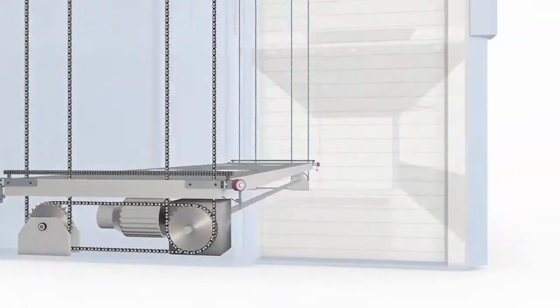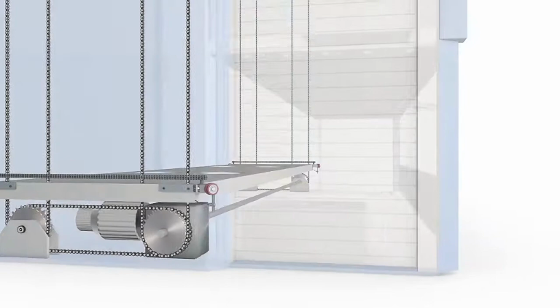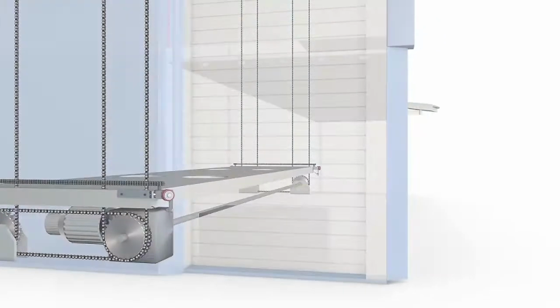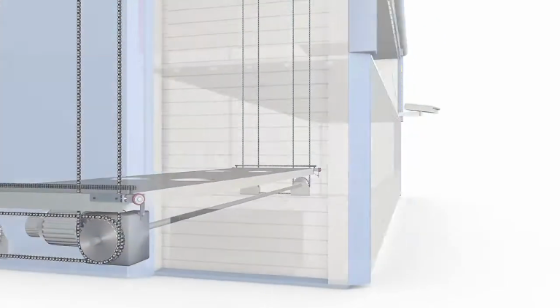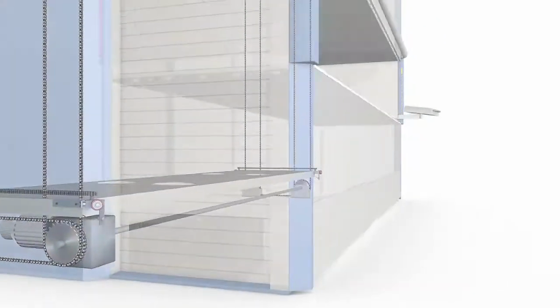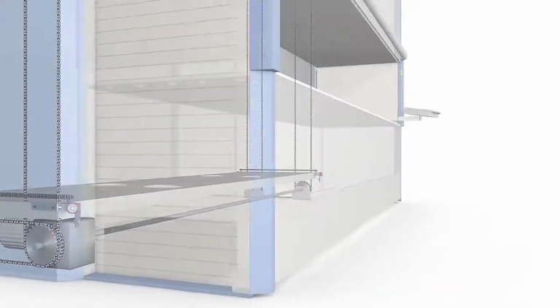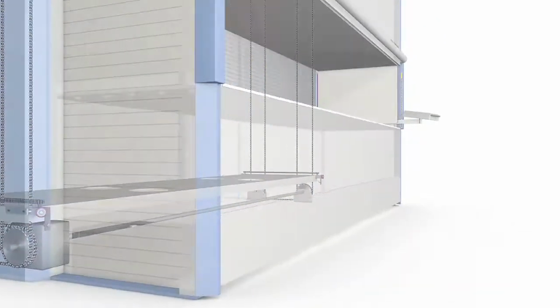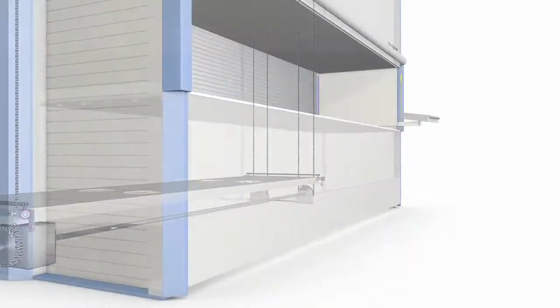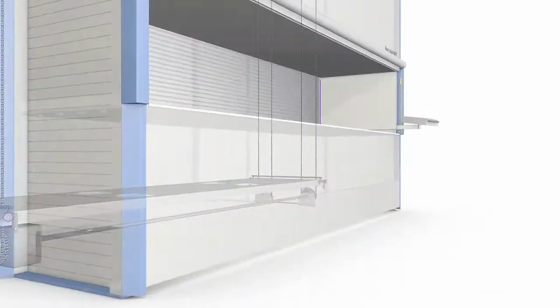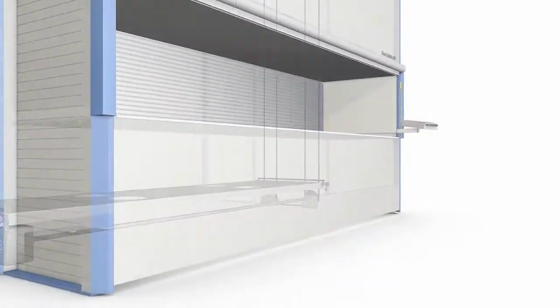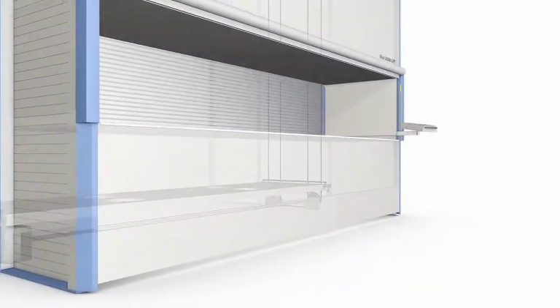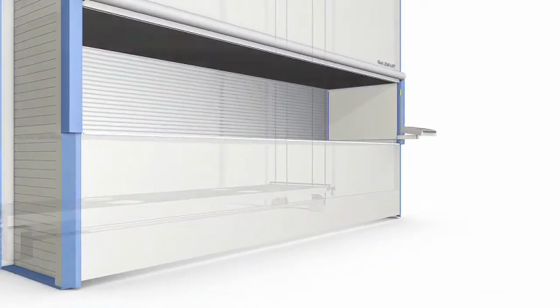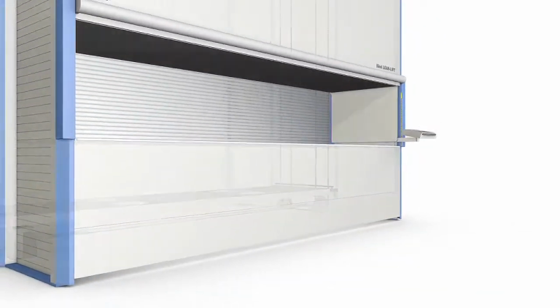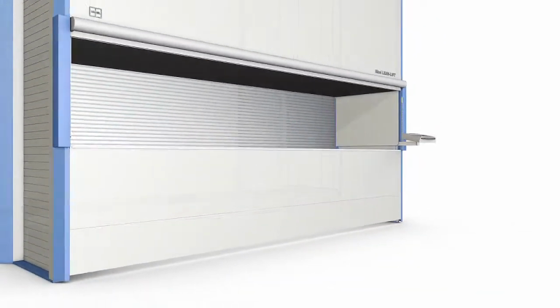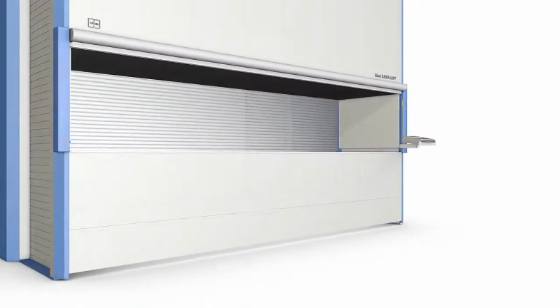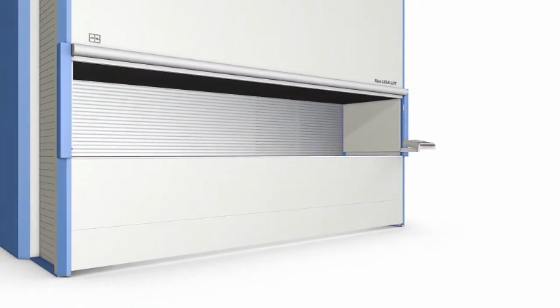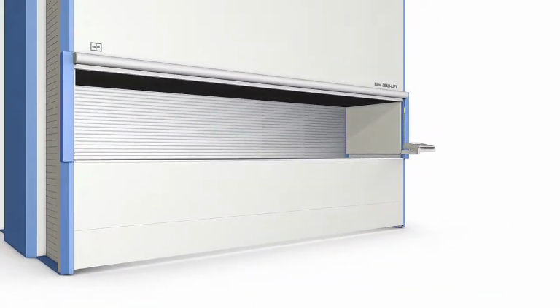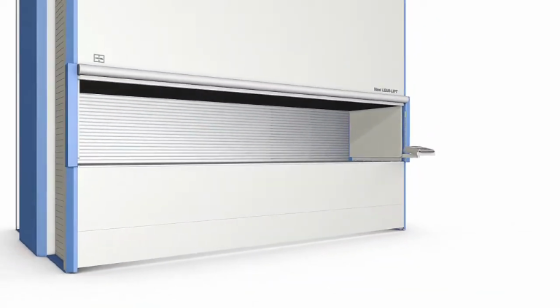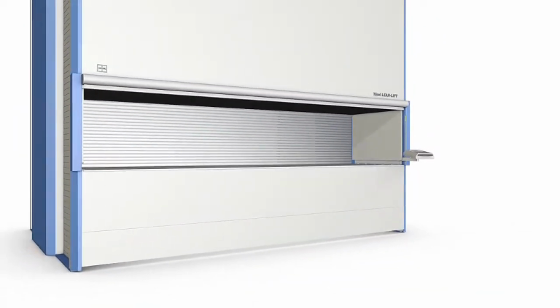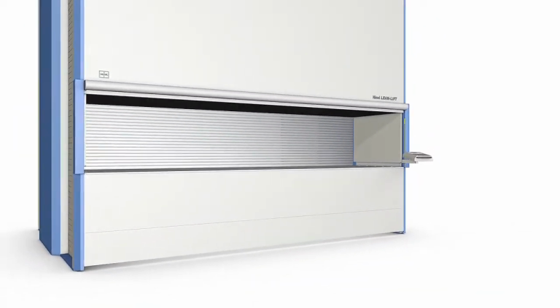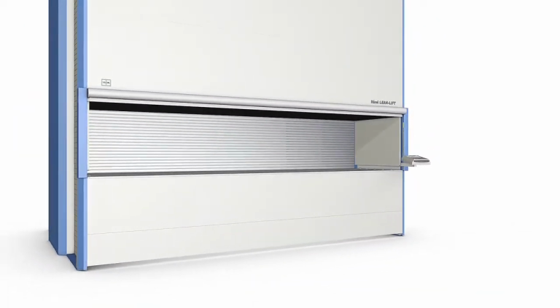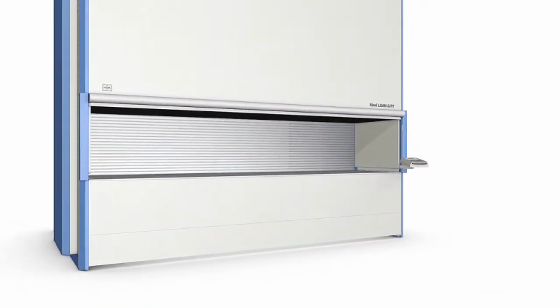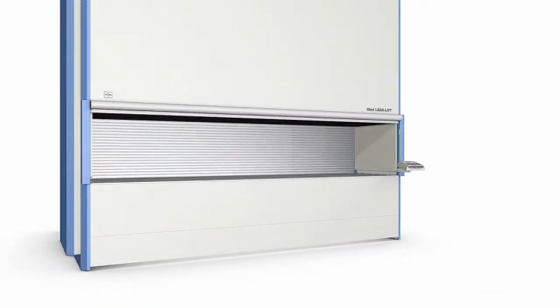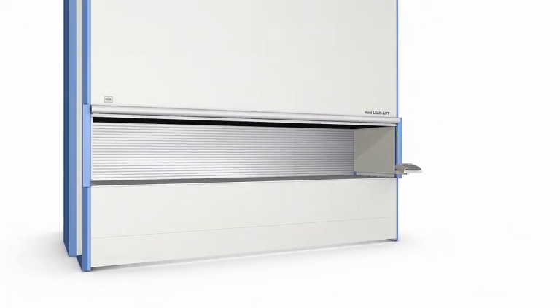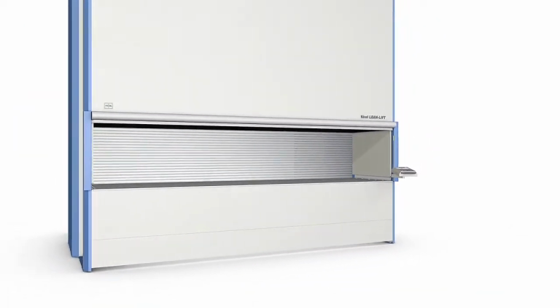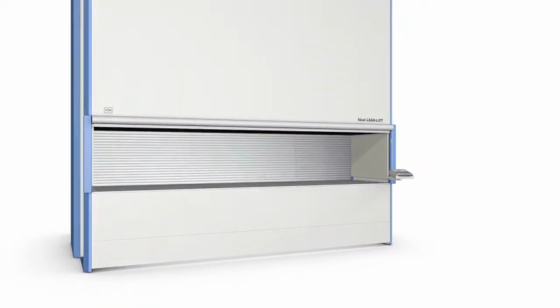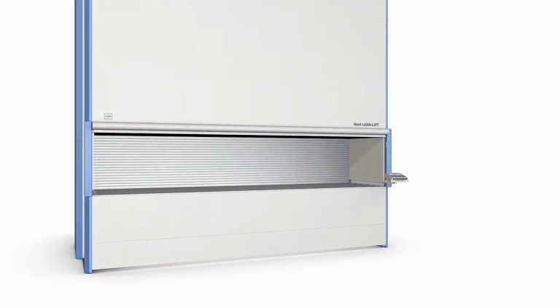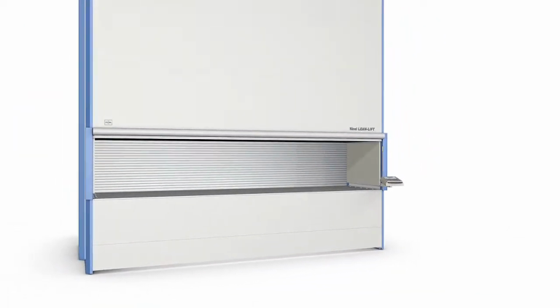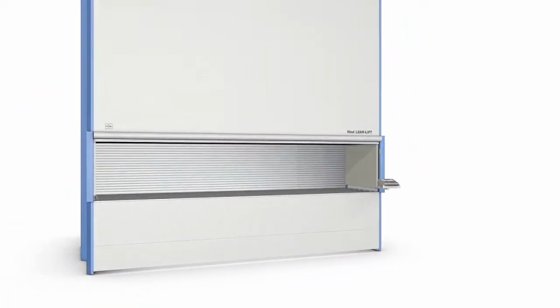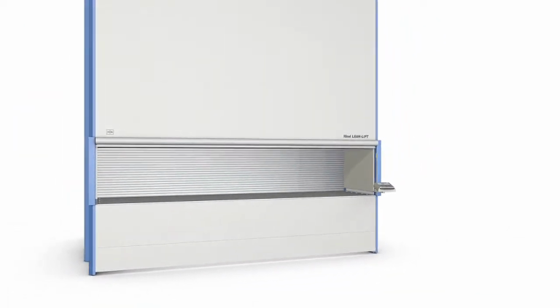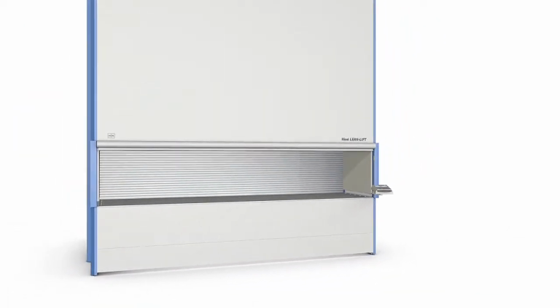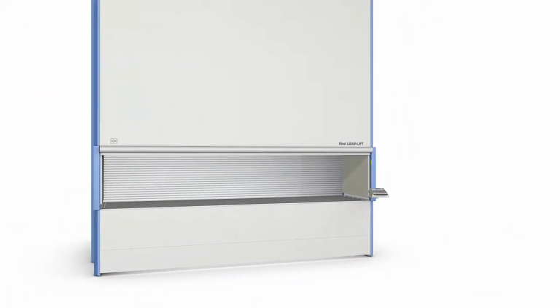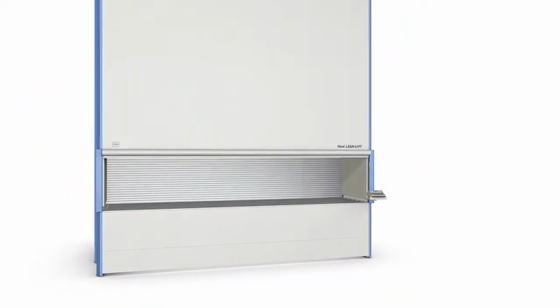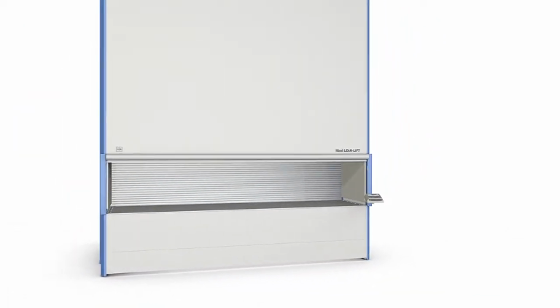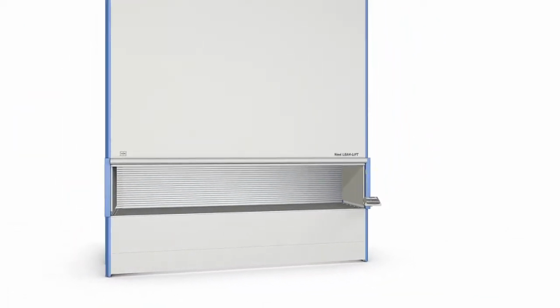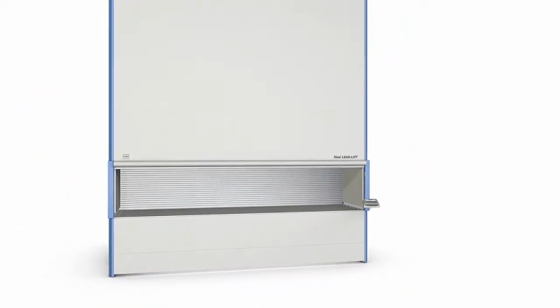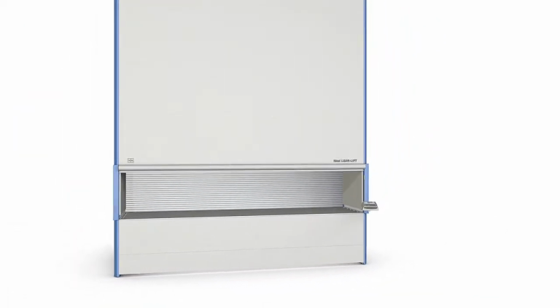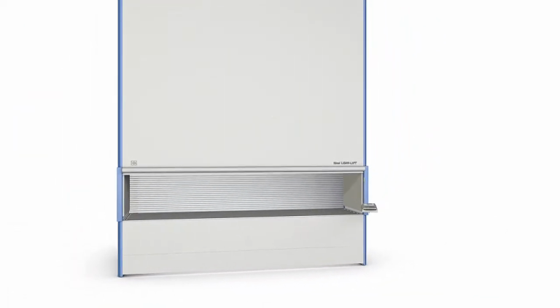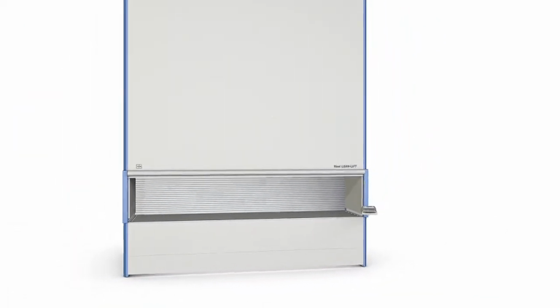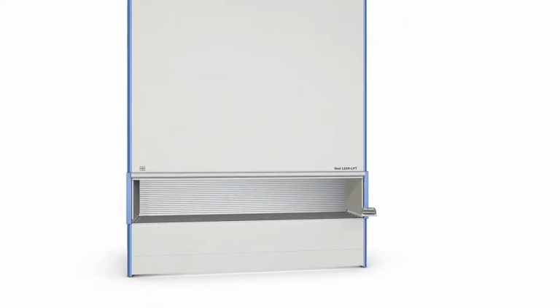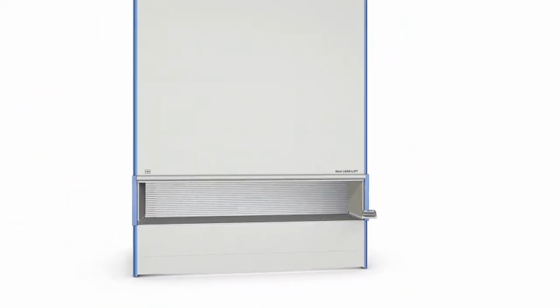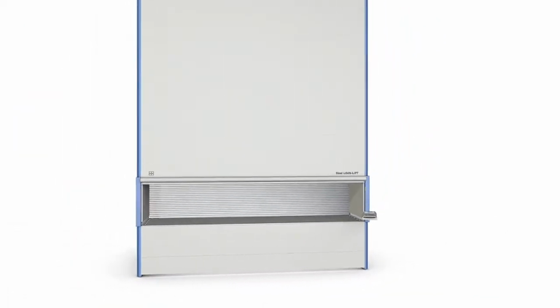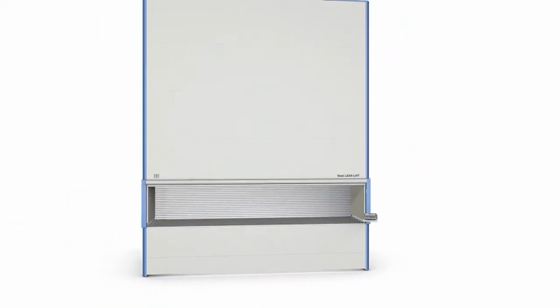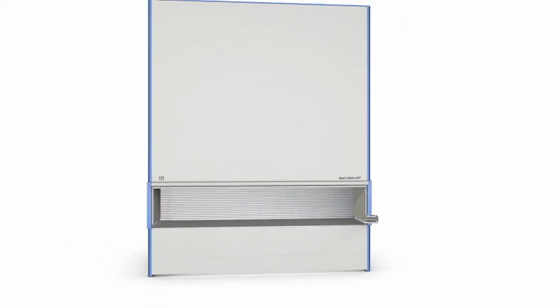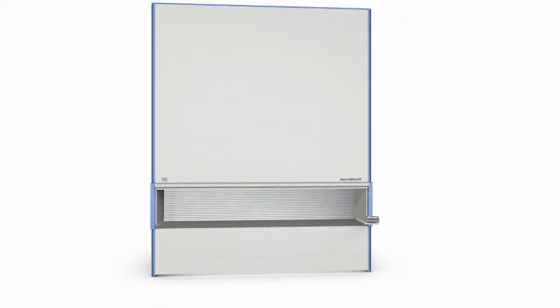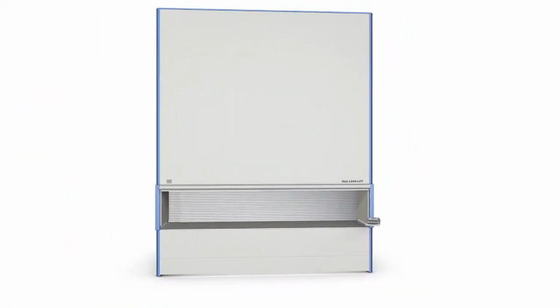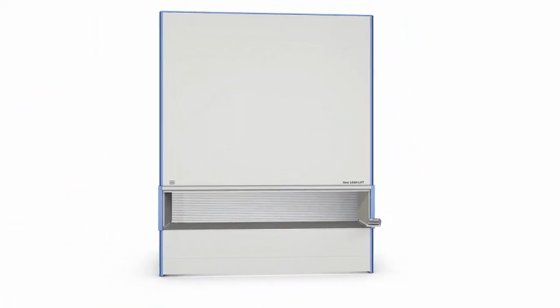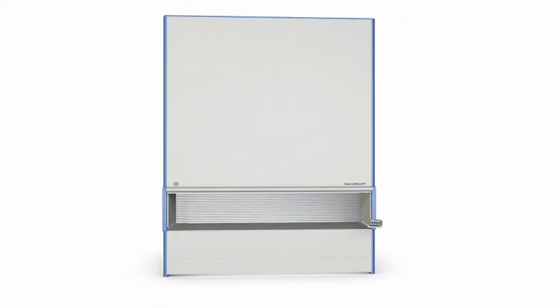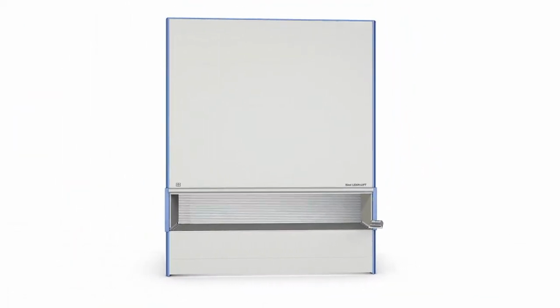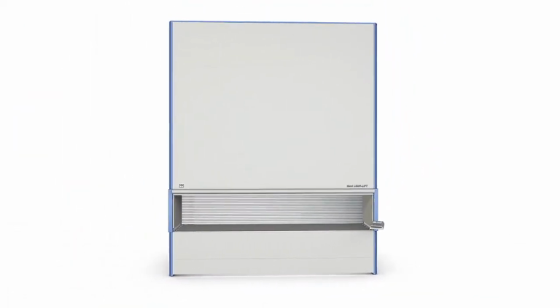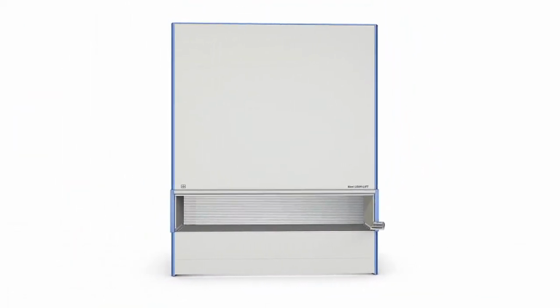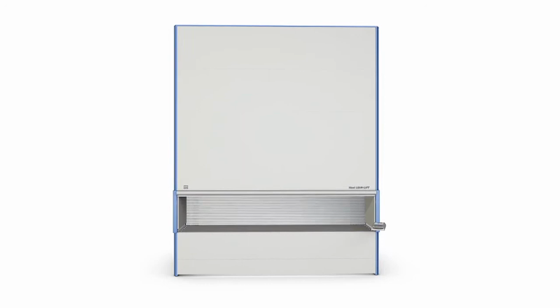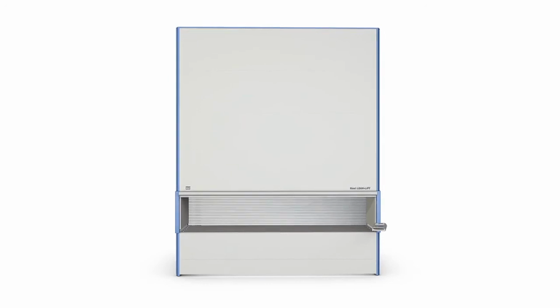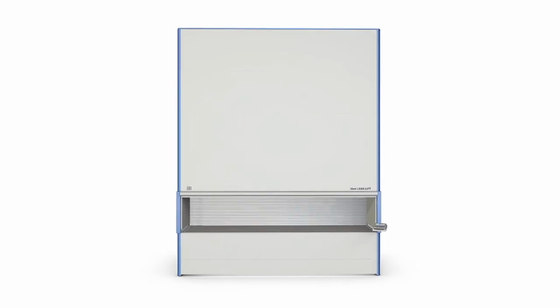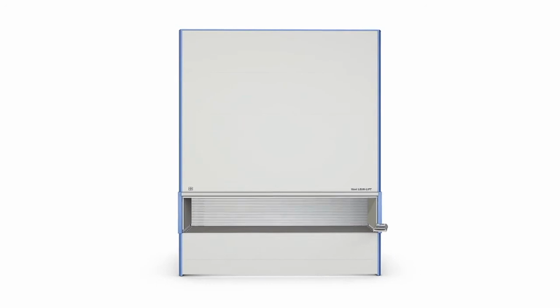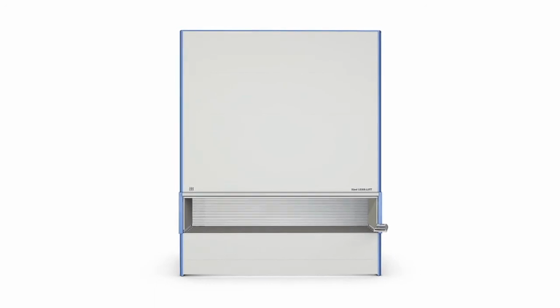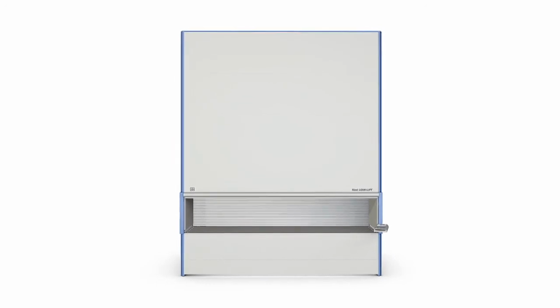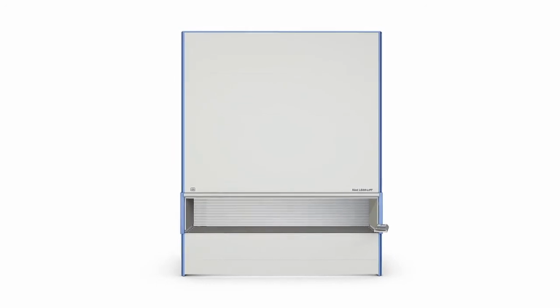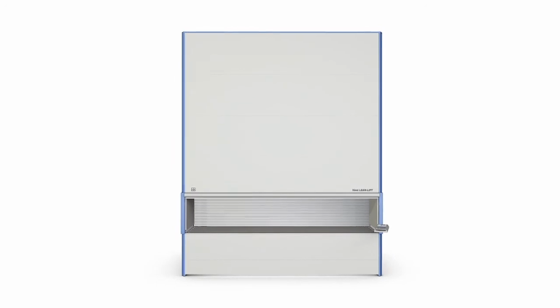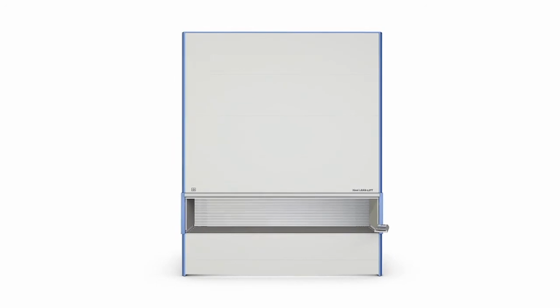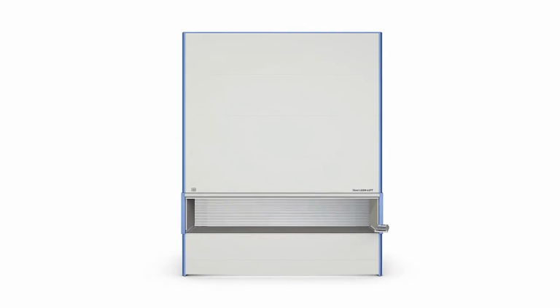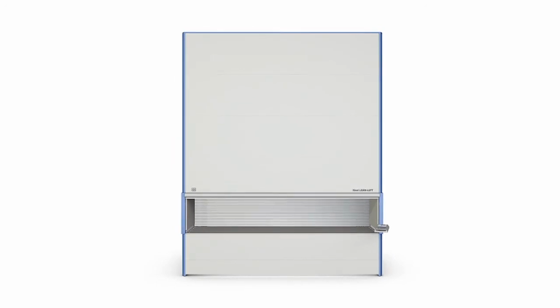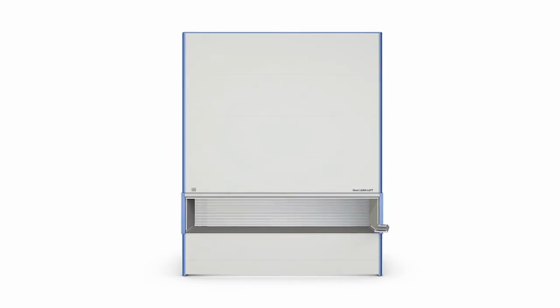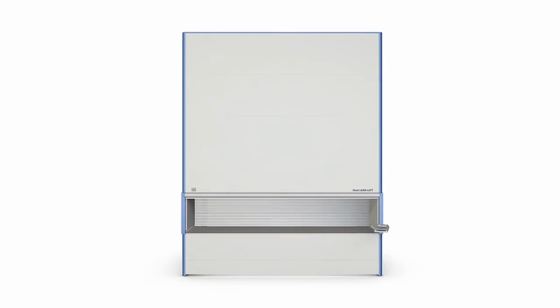The new Extra Wide Lean Lift — a giant that exemplifies Hainal quality.